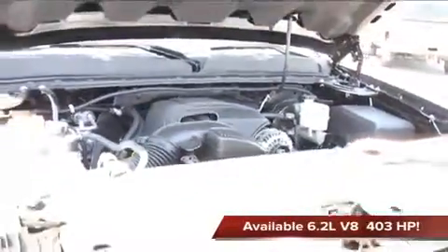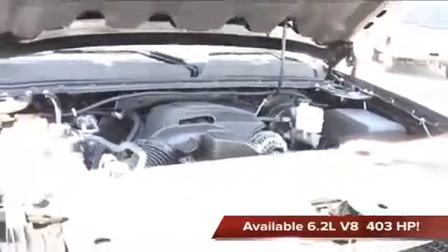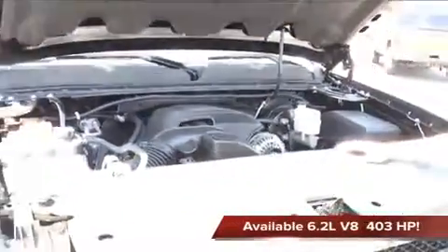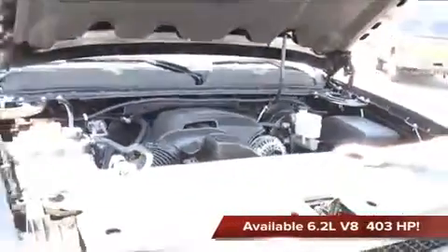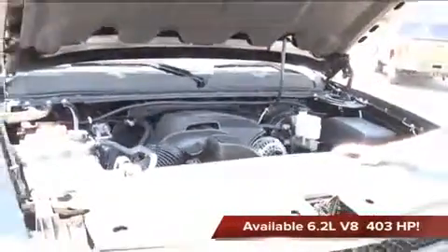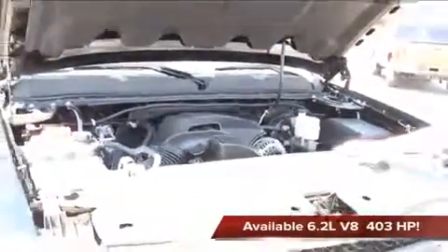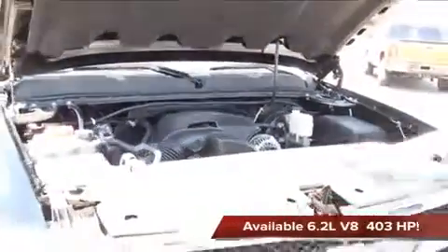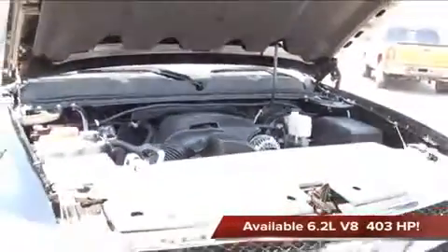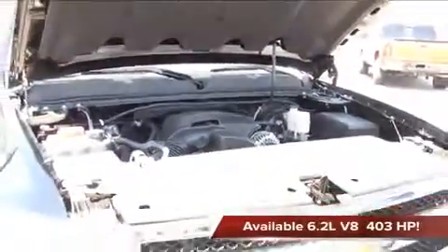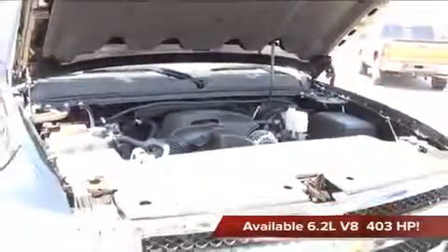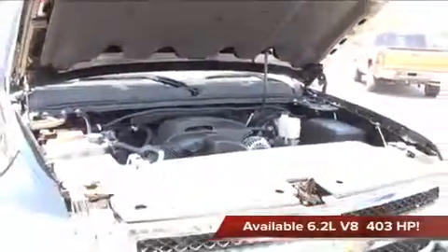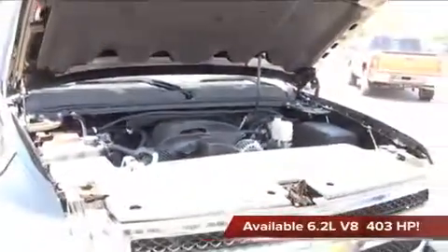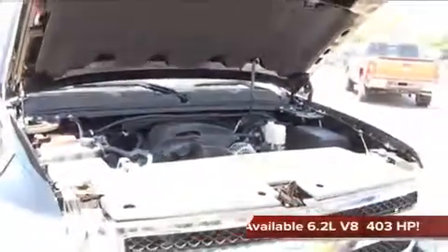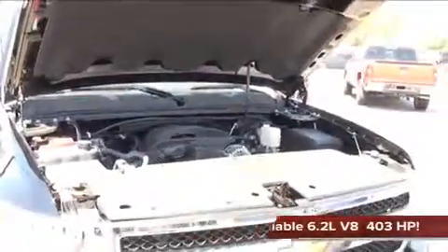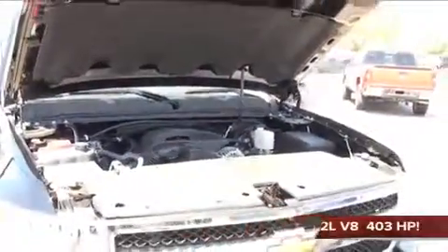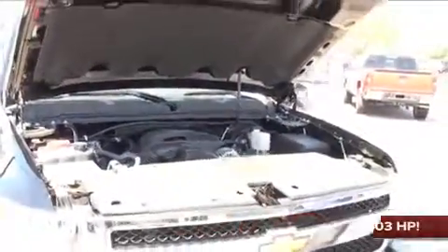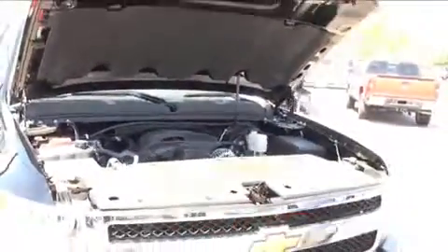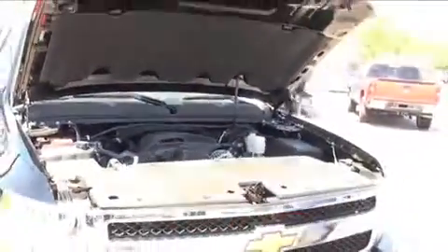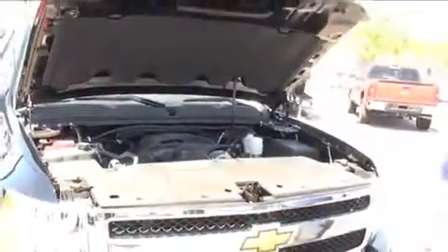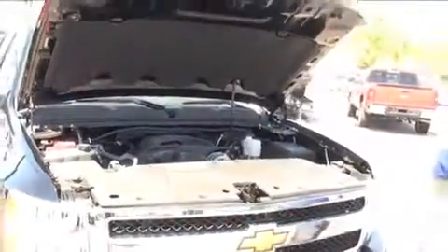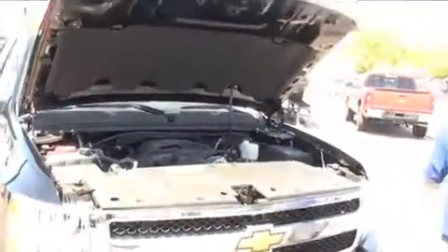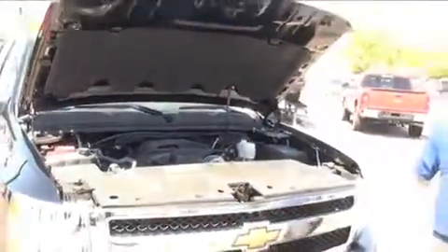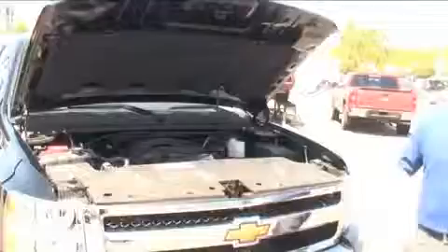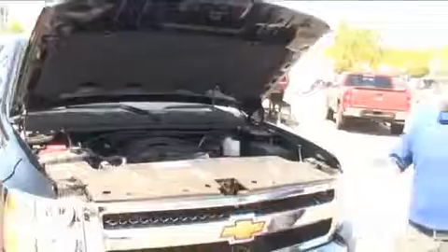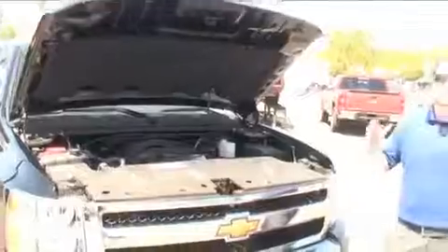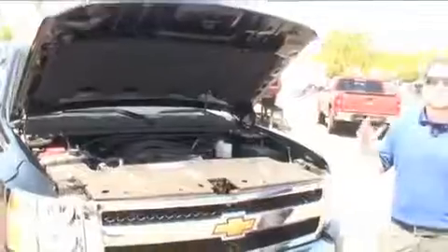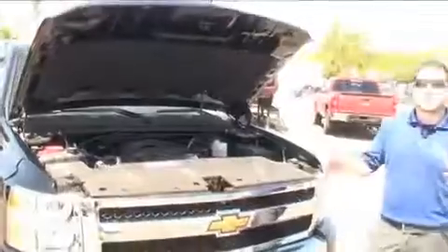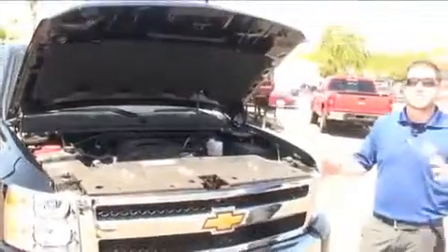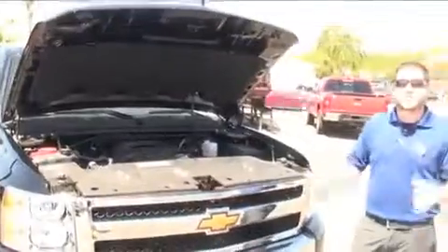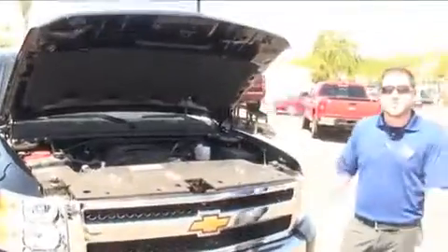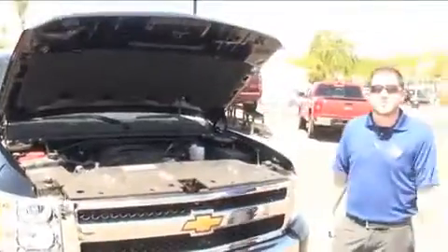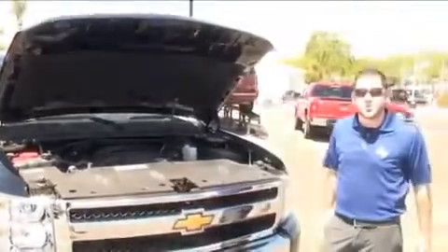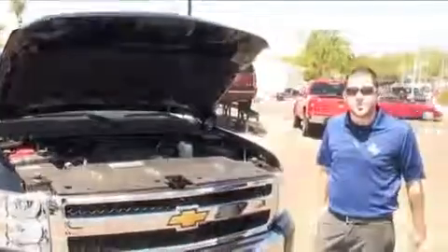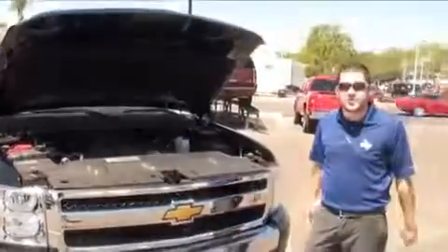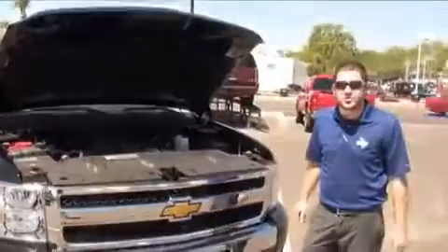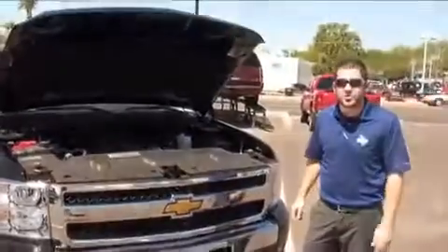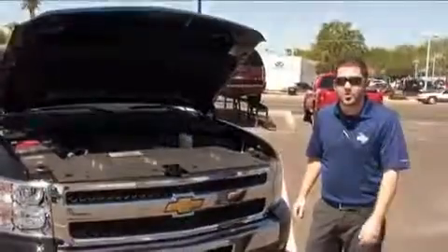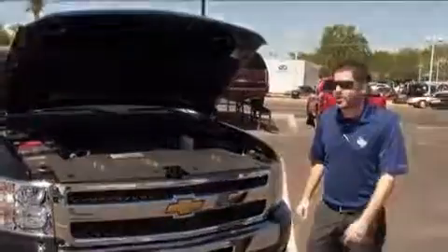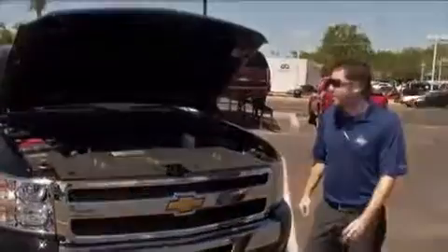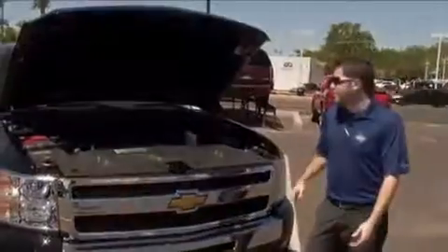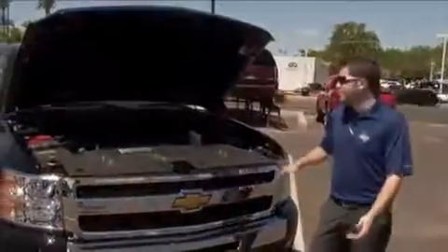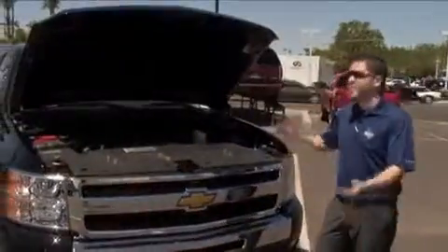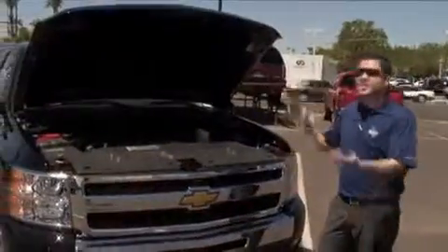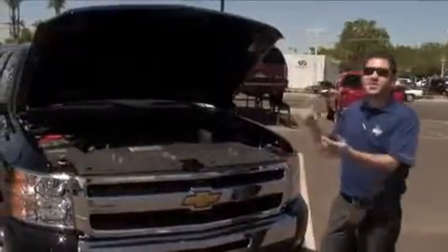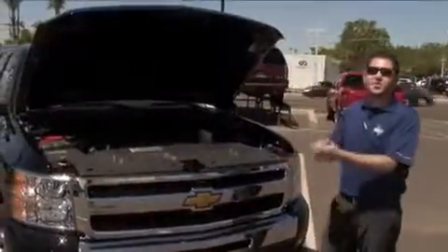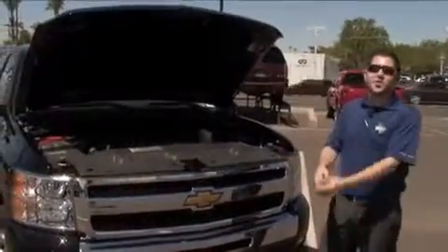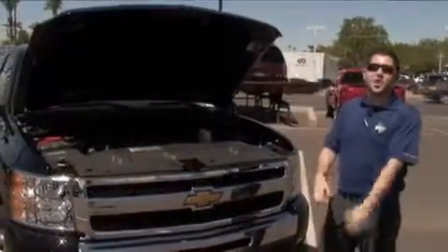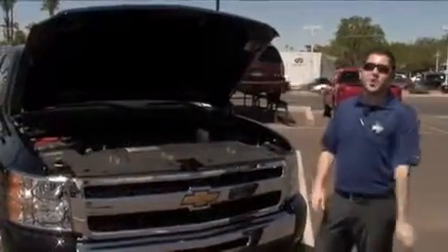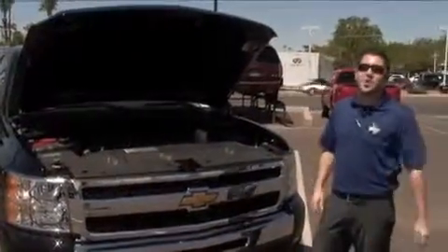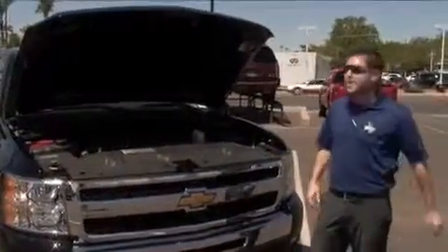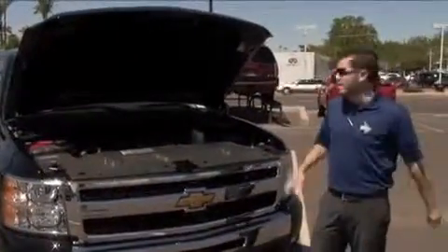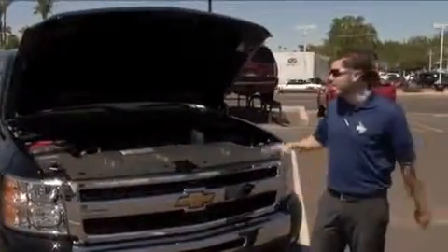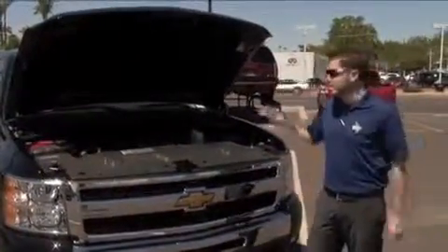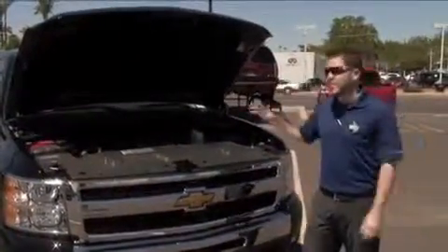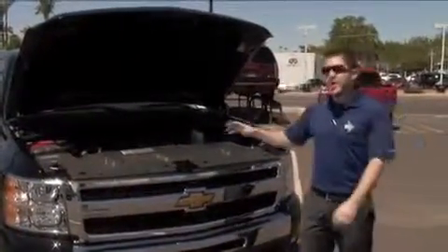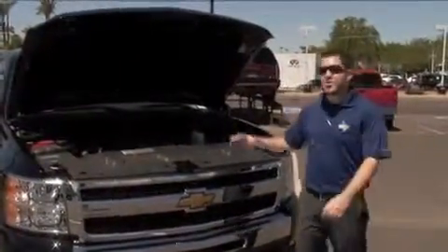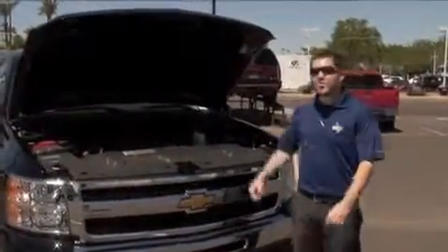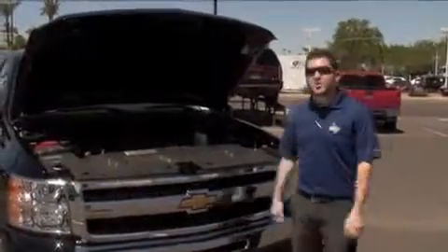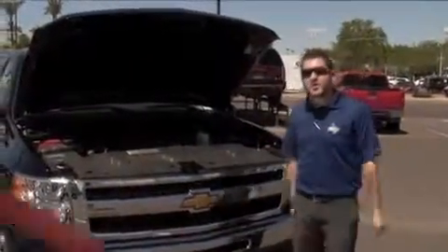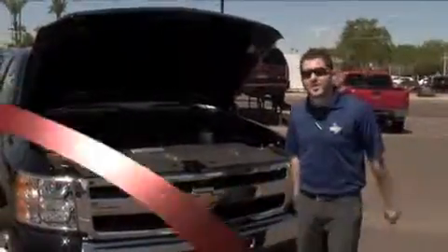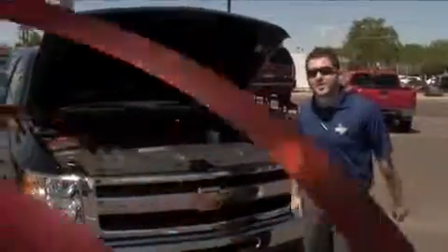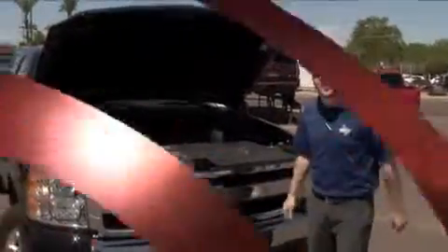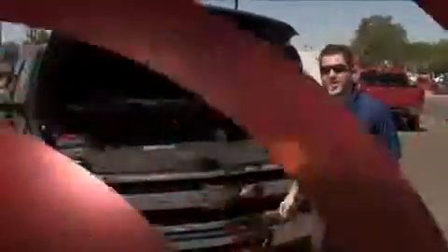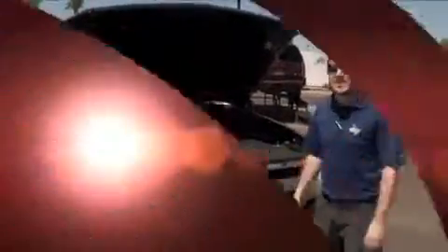which puts out 403 horsepower and 417 foot pounds of torque, which makes the Silverado the most powerful truck in its class.